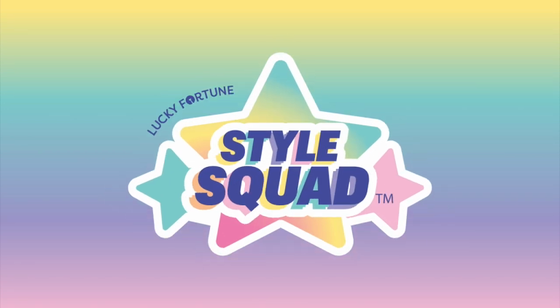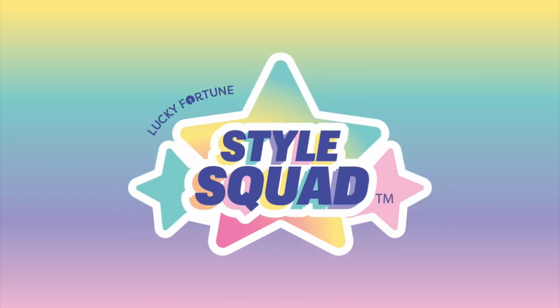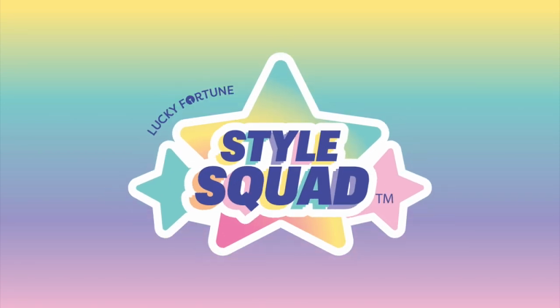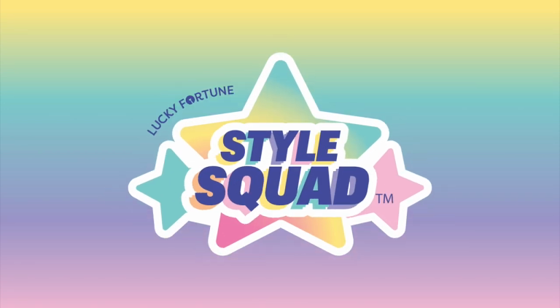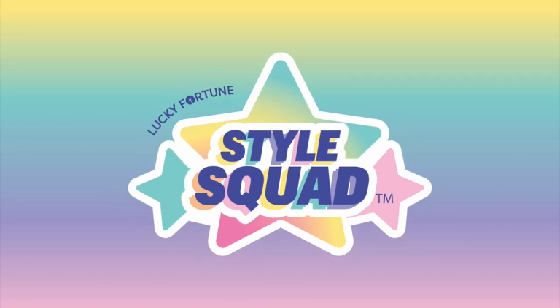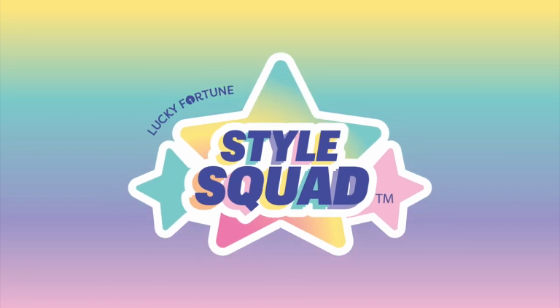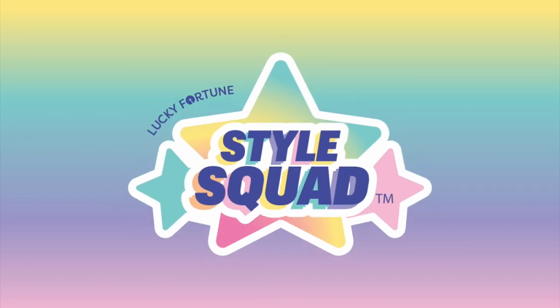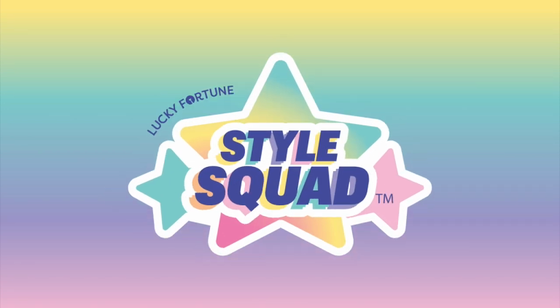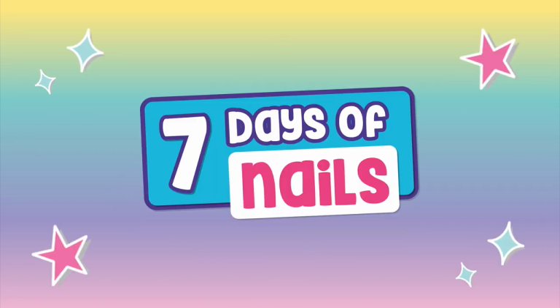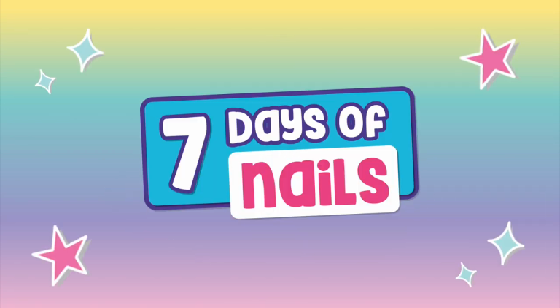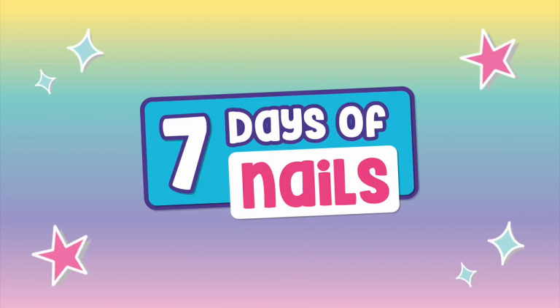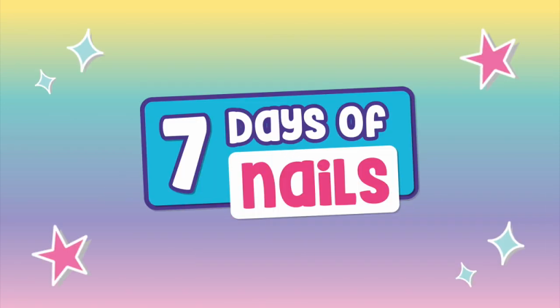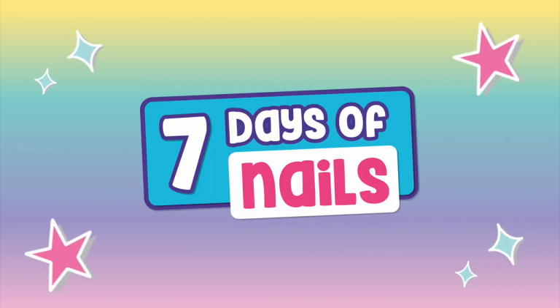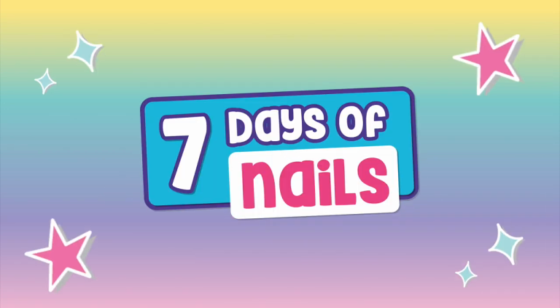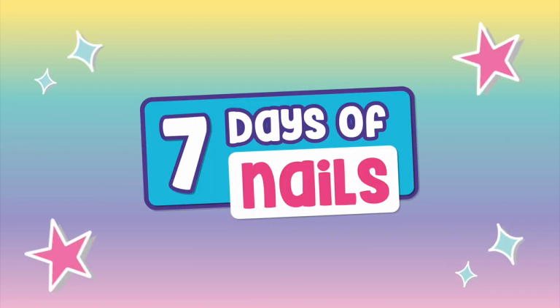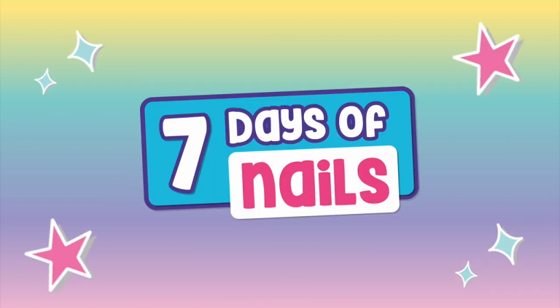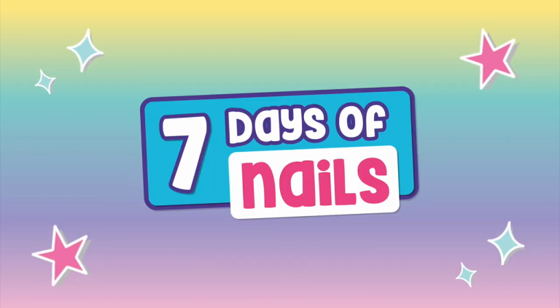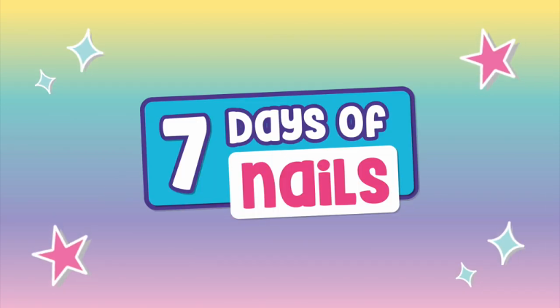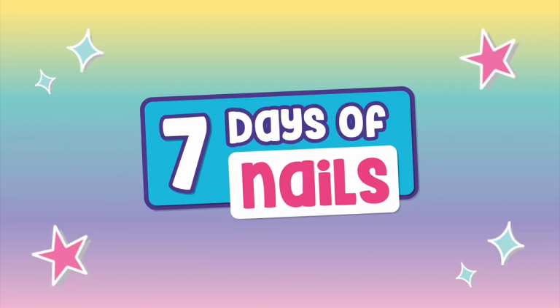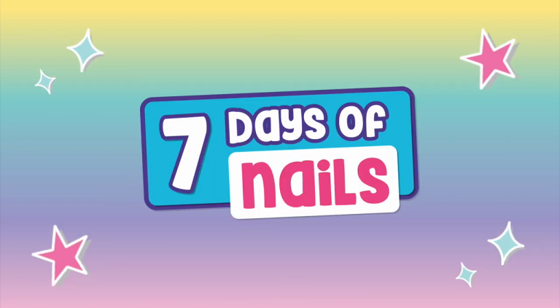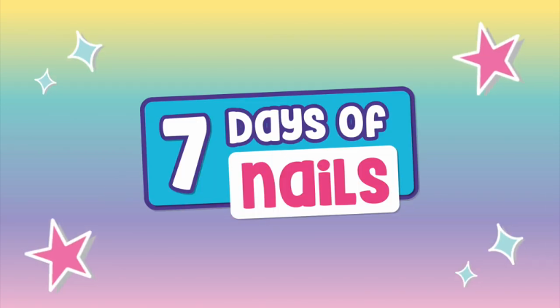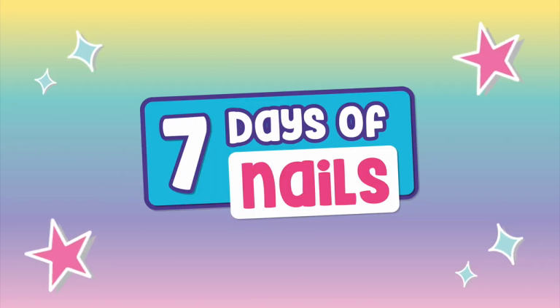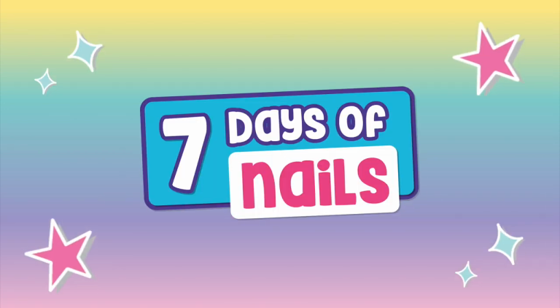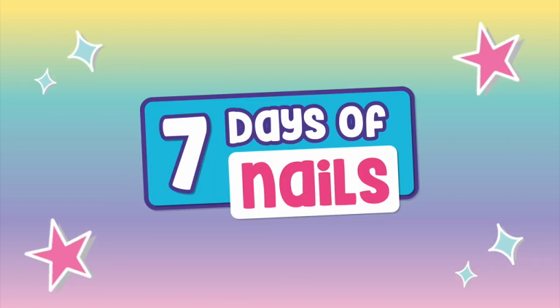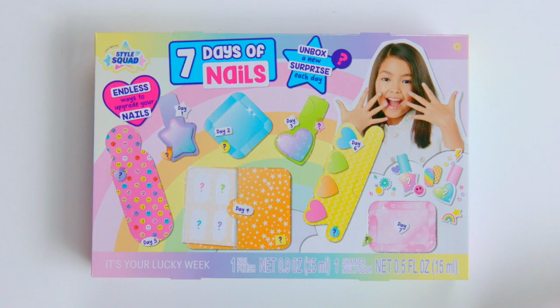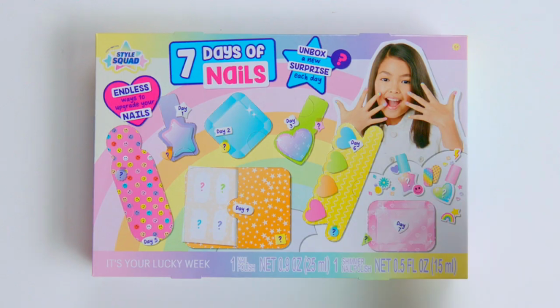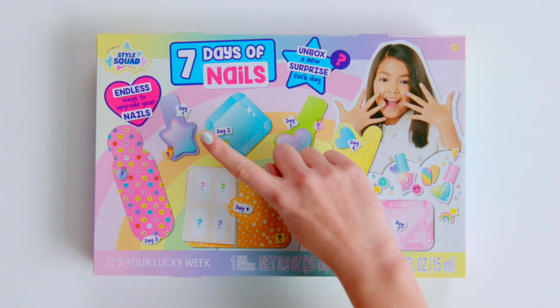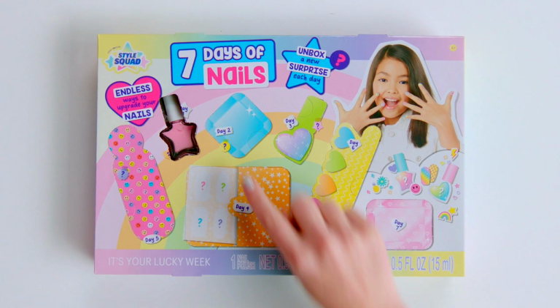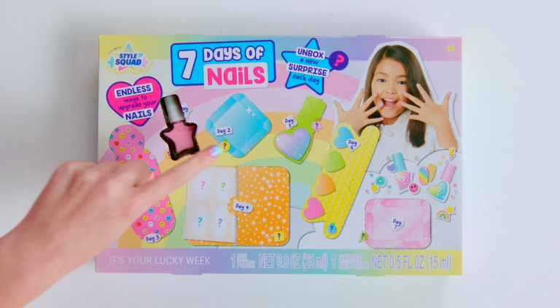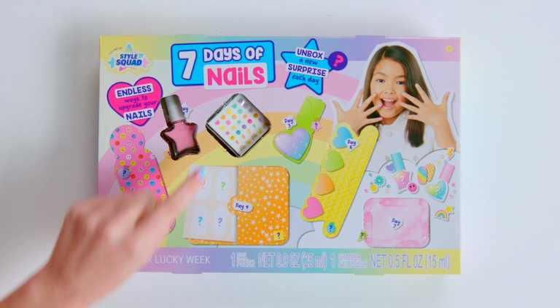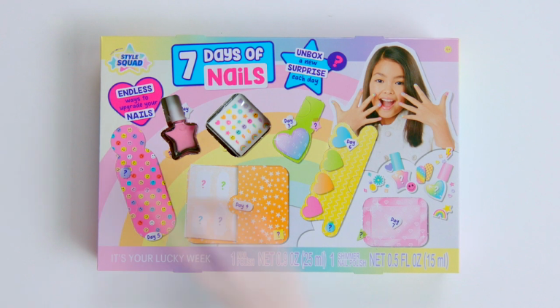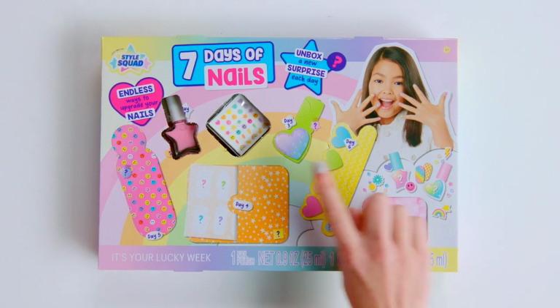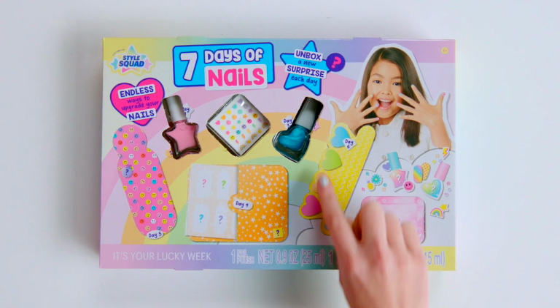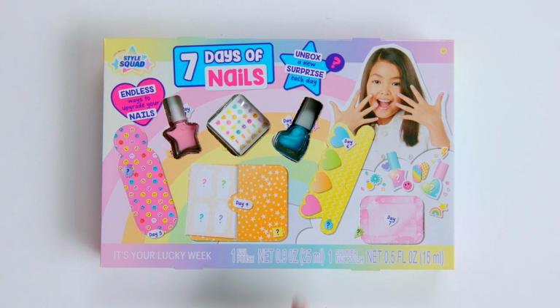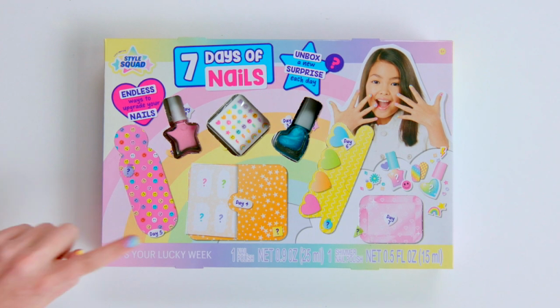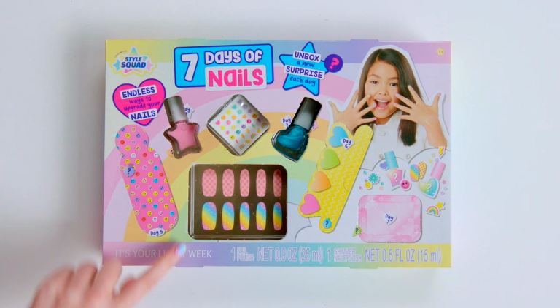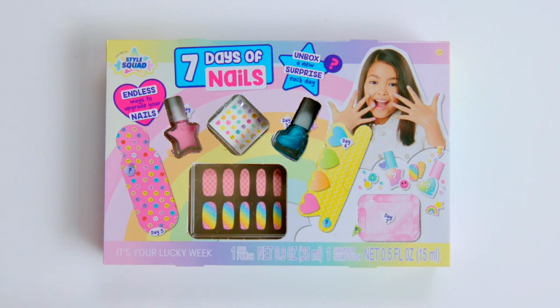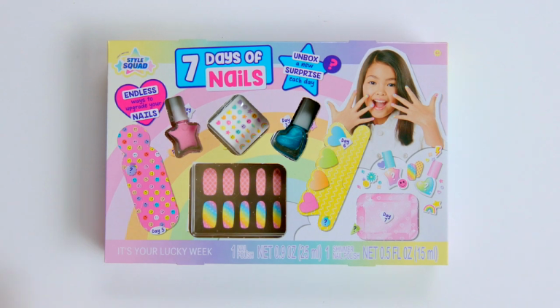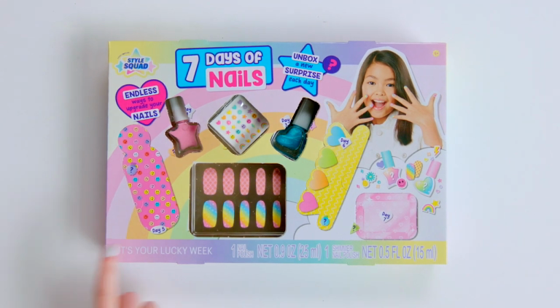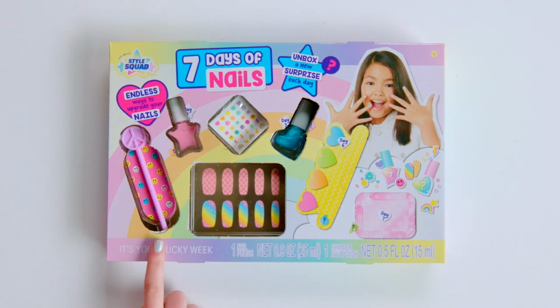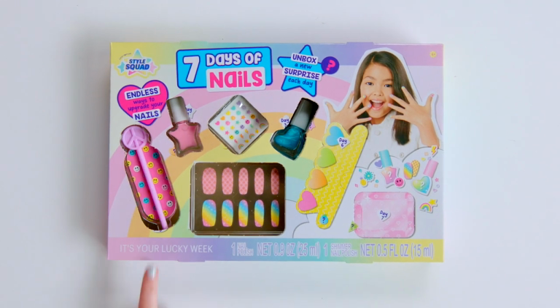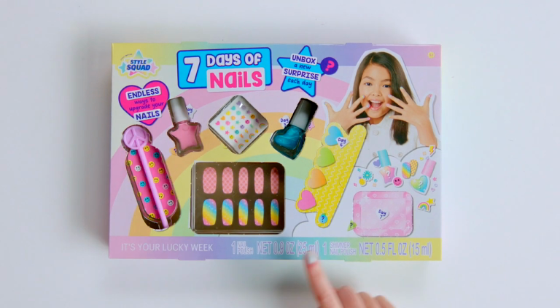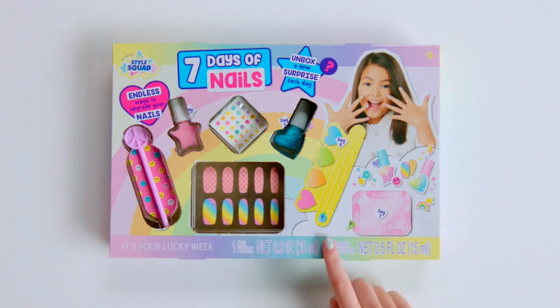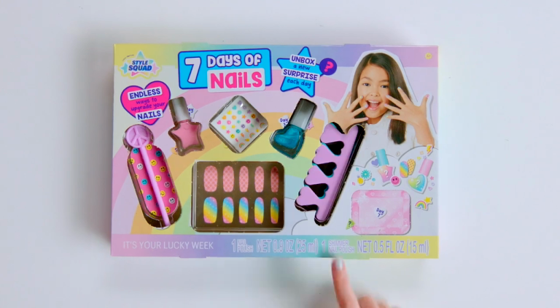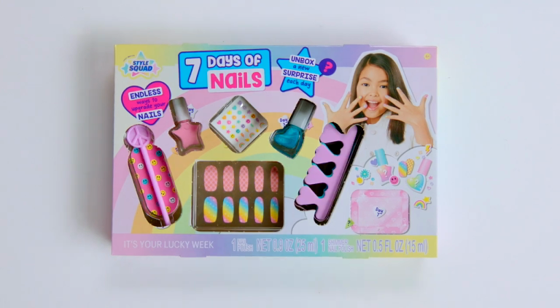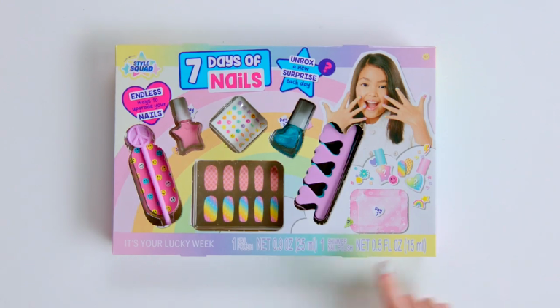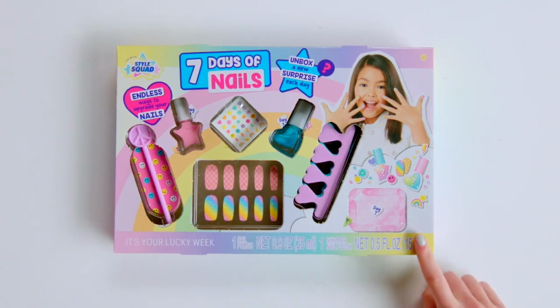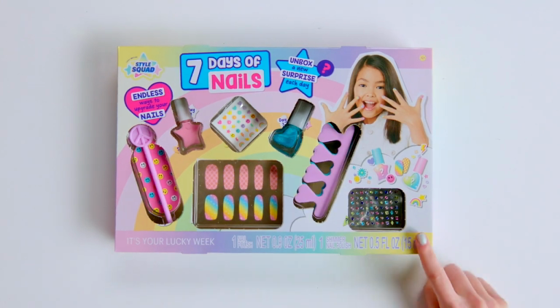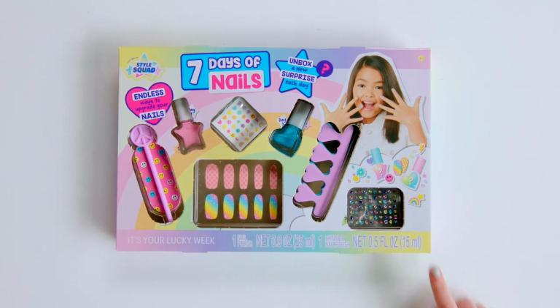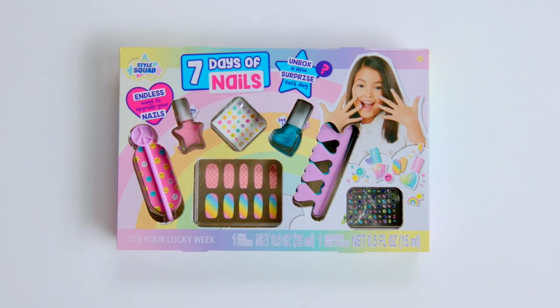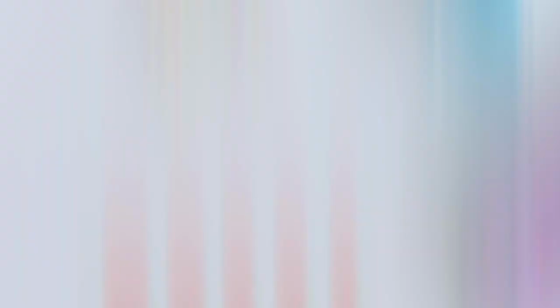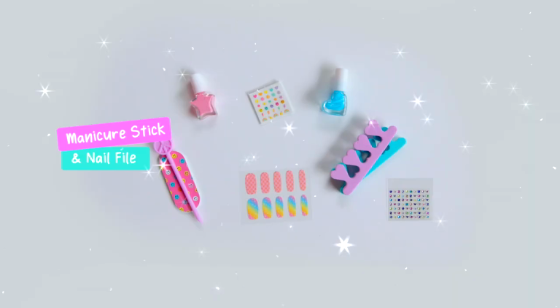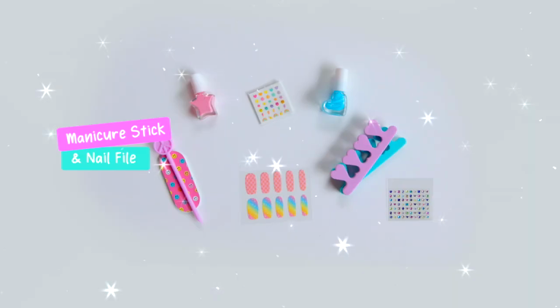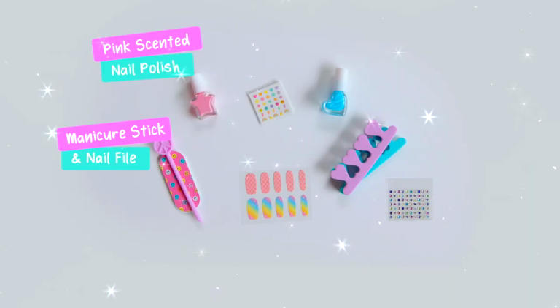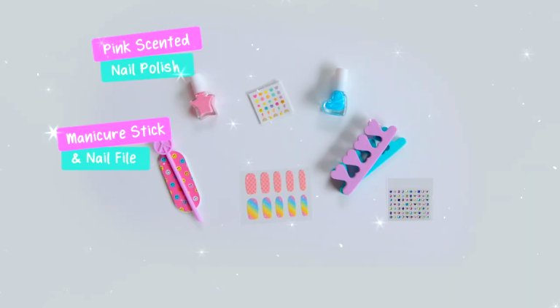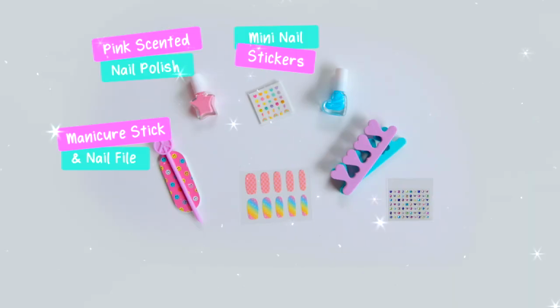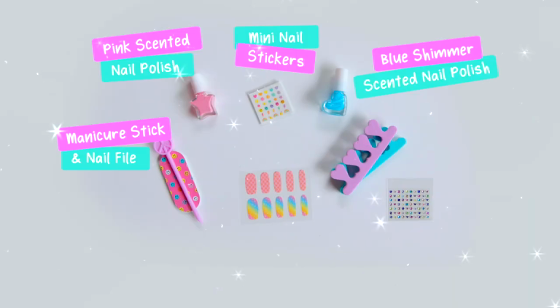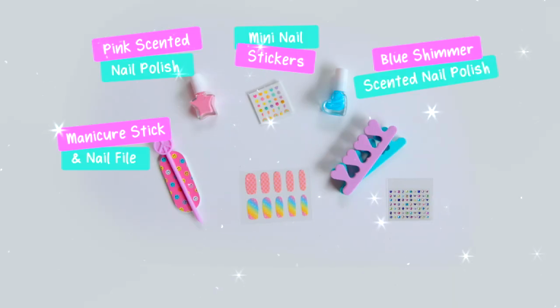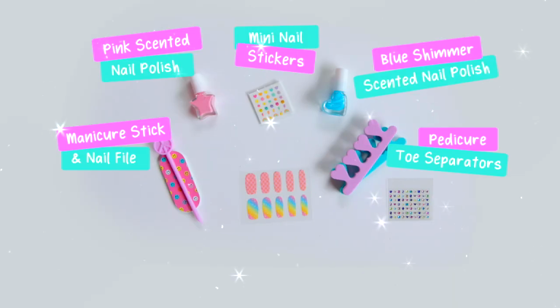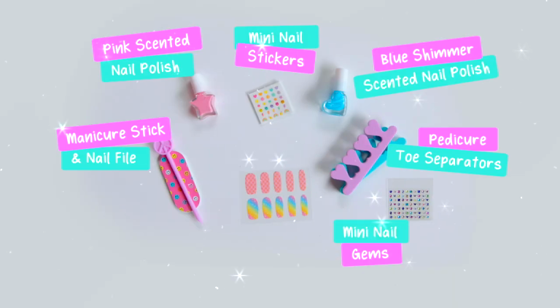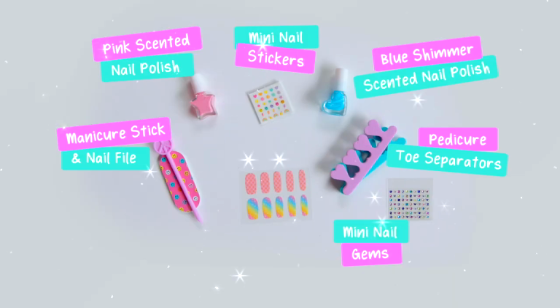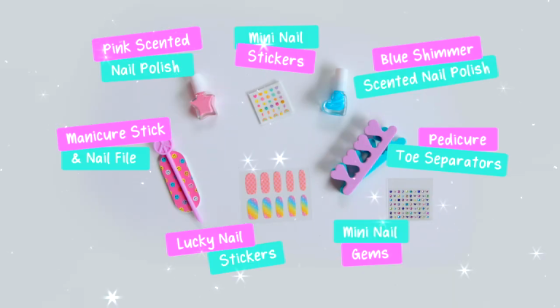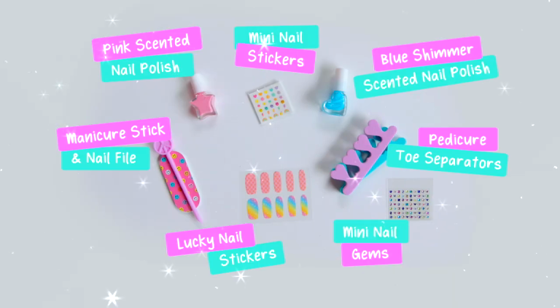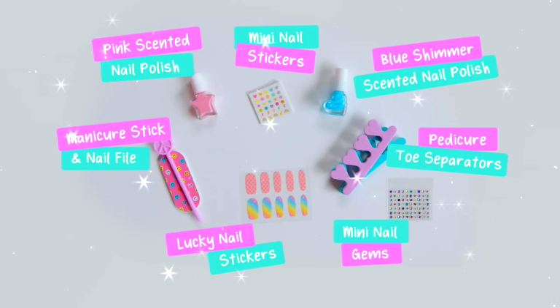There are so many cool ways to glam up your nails with Style Squad 7 Days of Nails. Here's how!